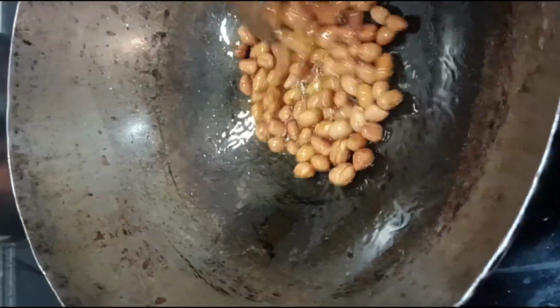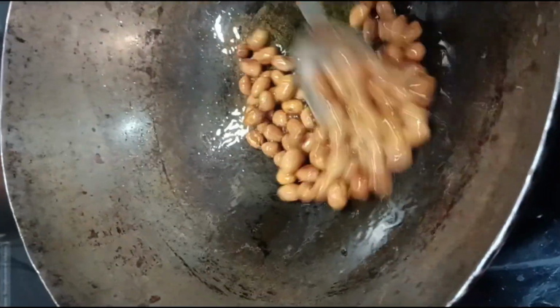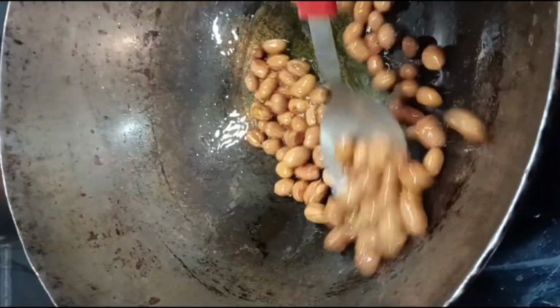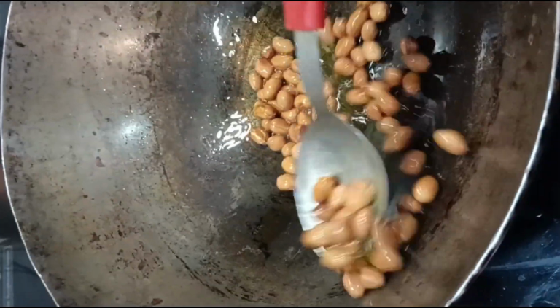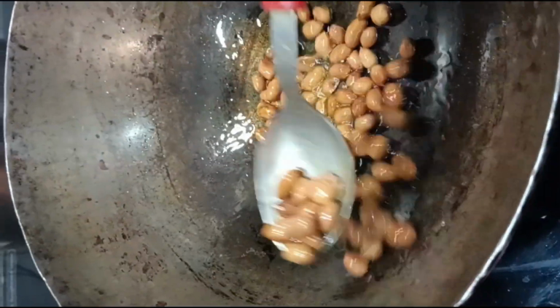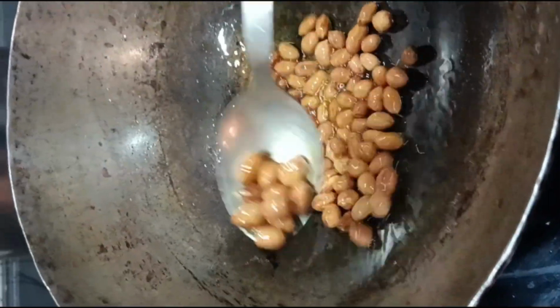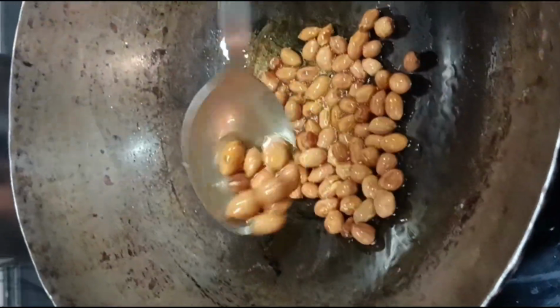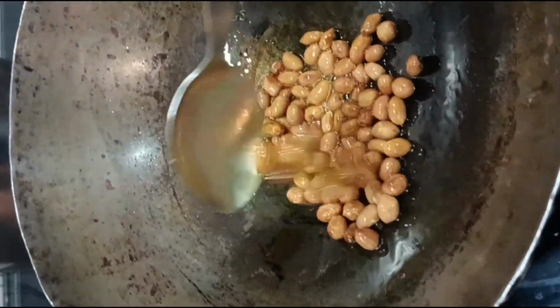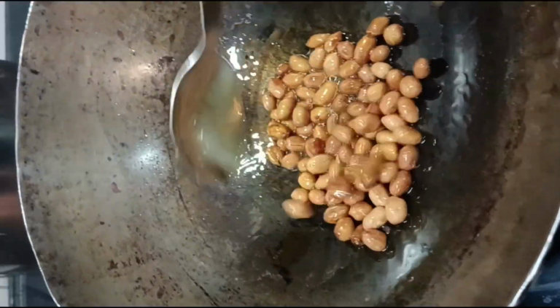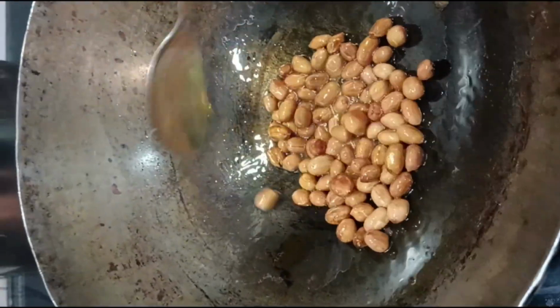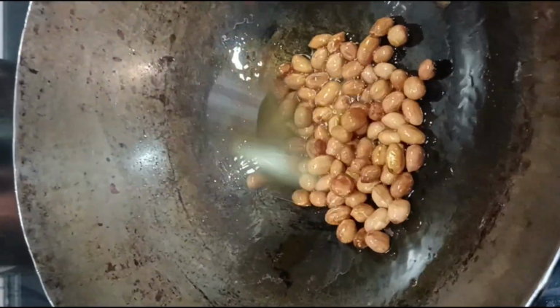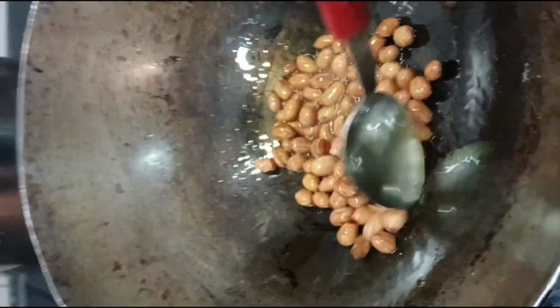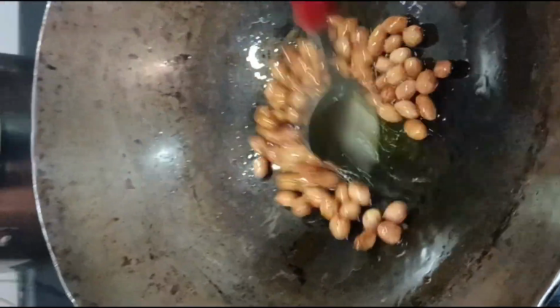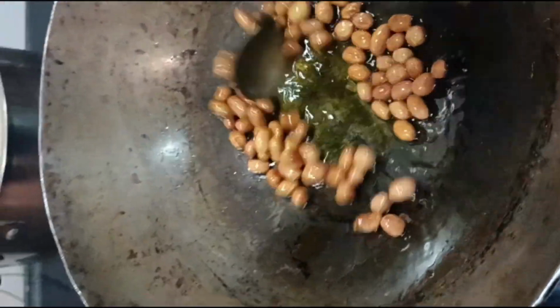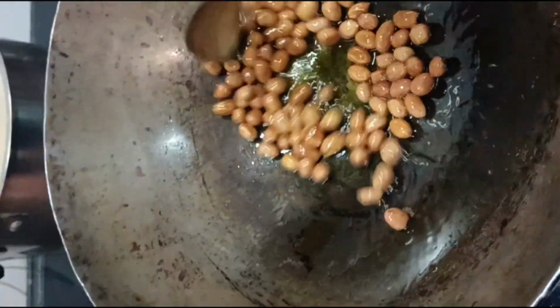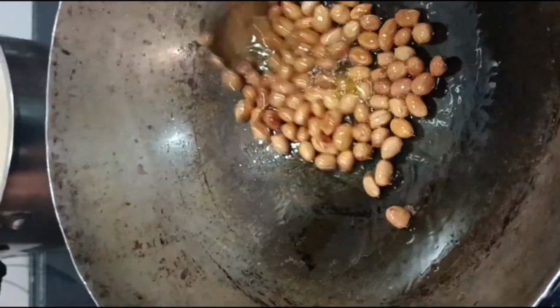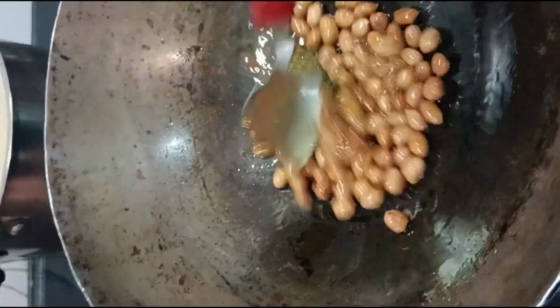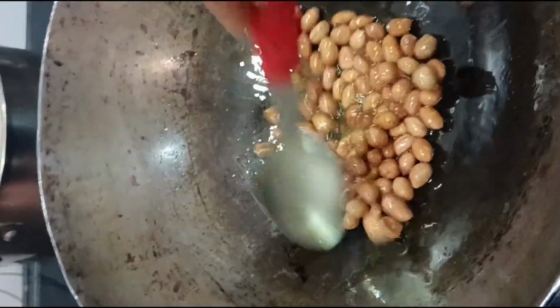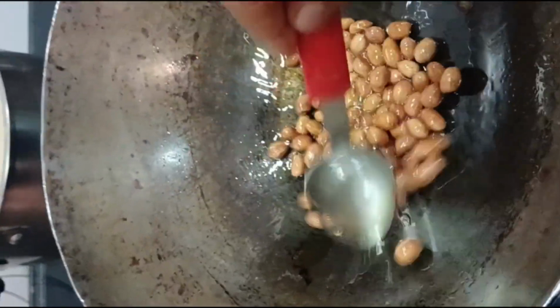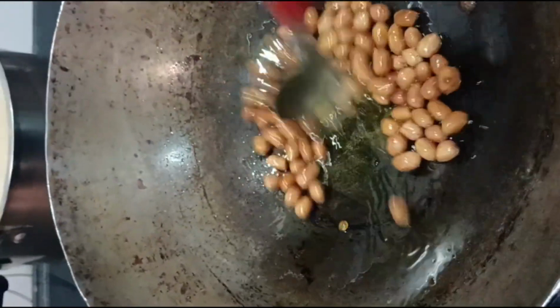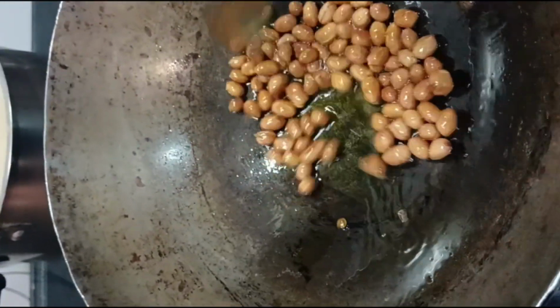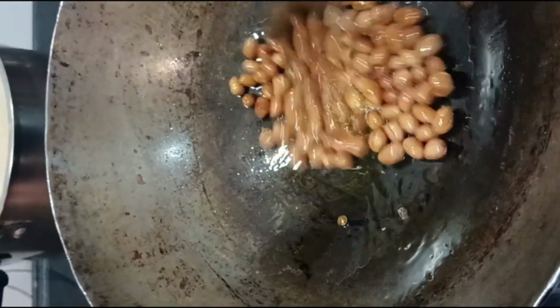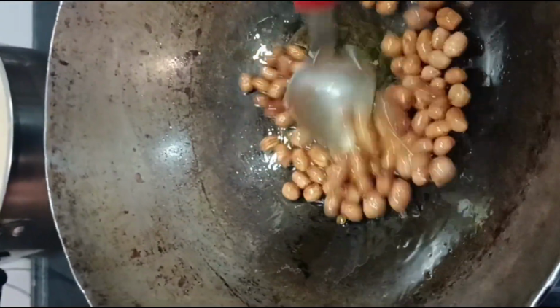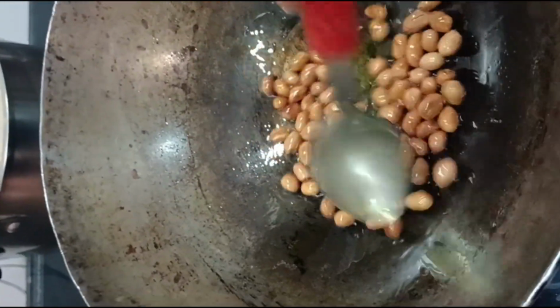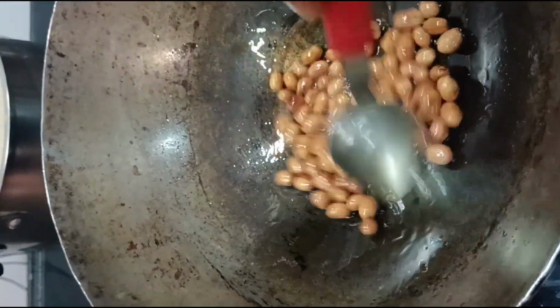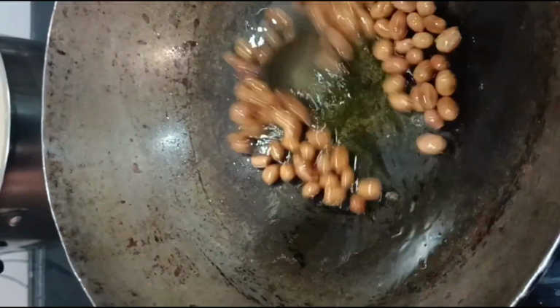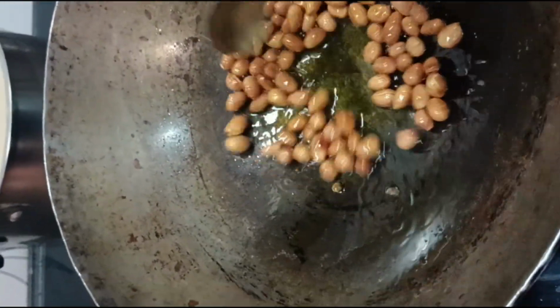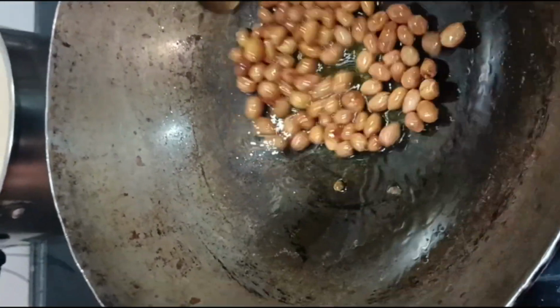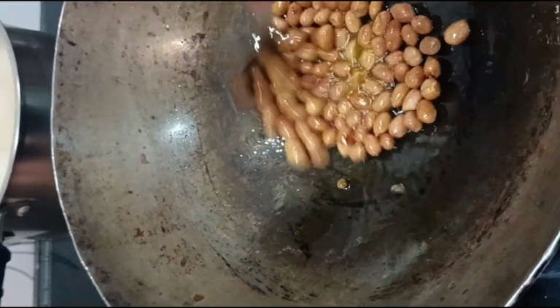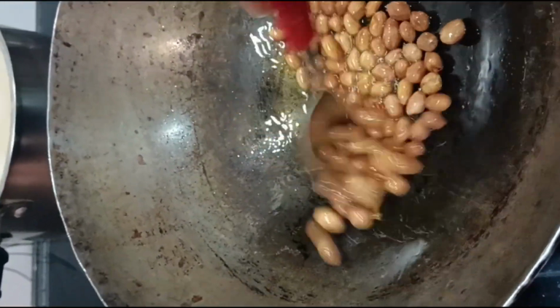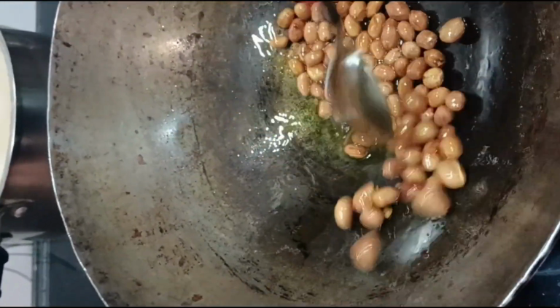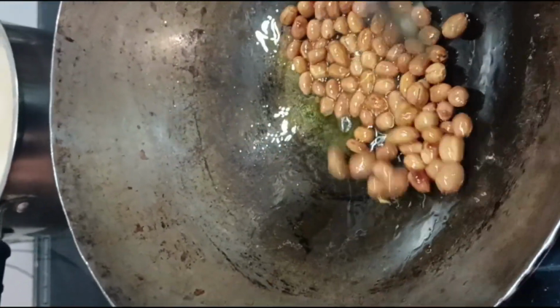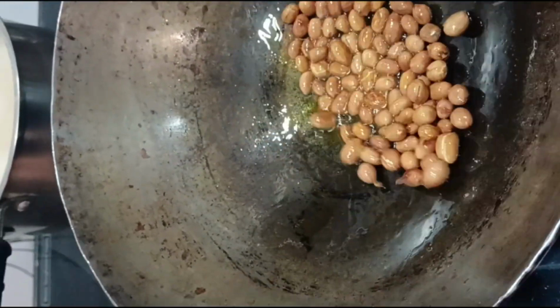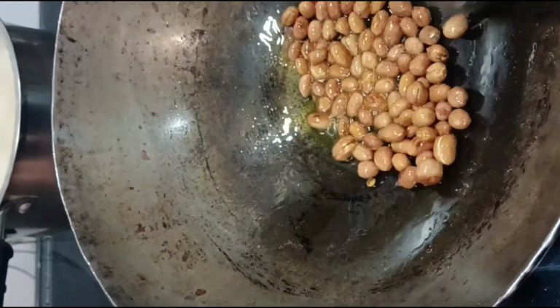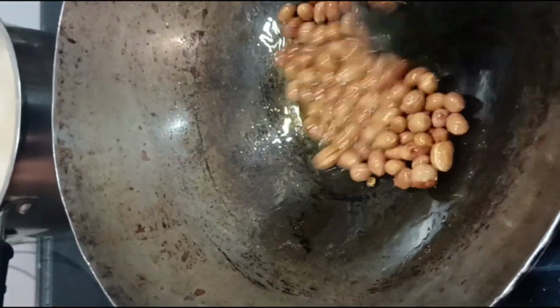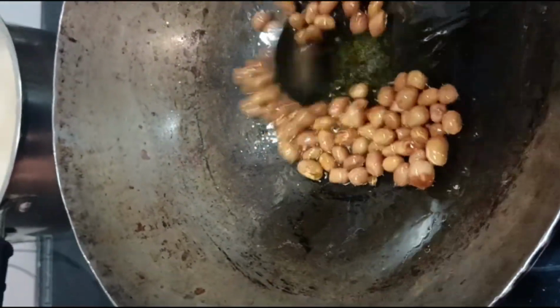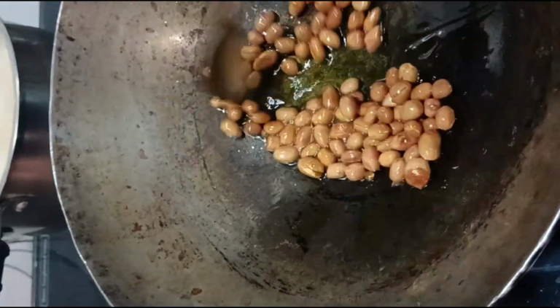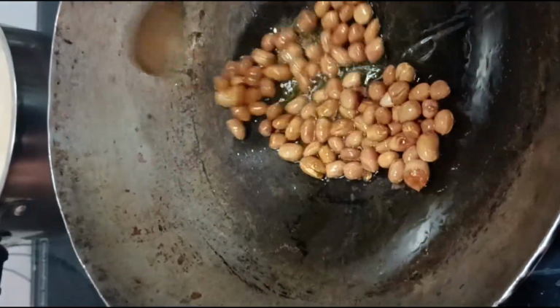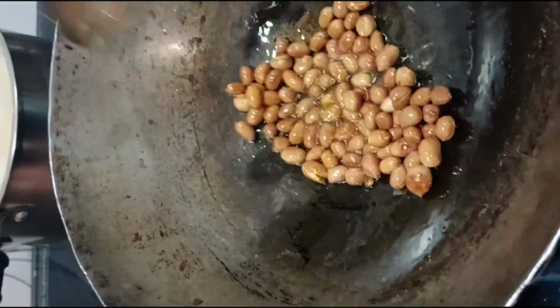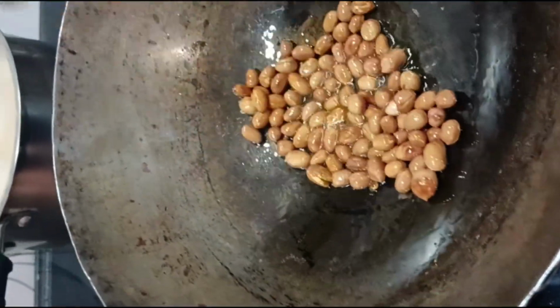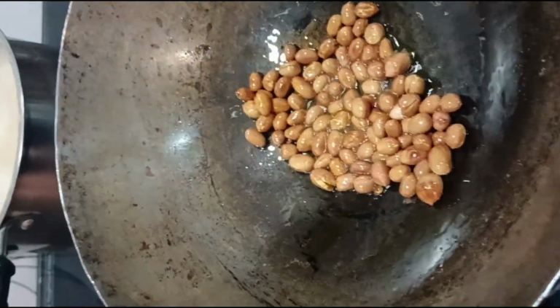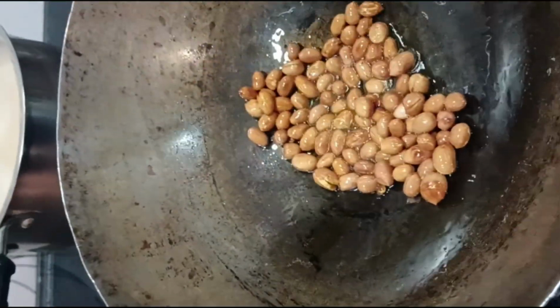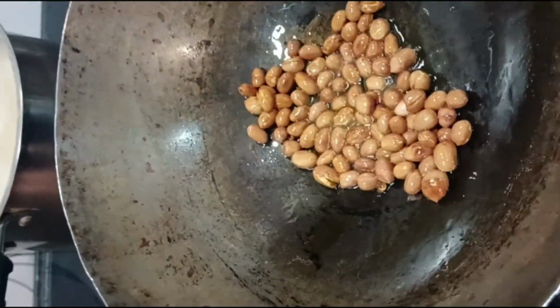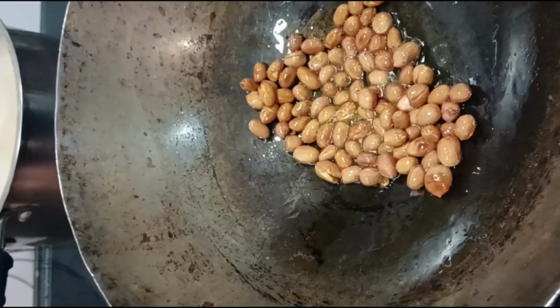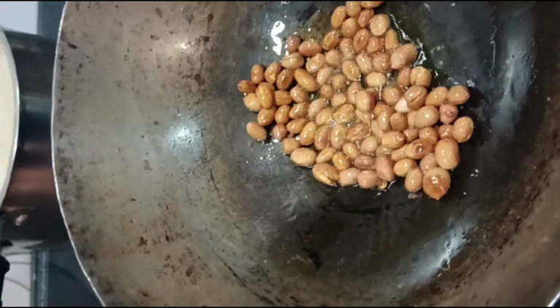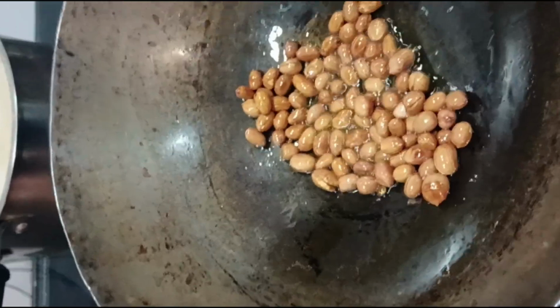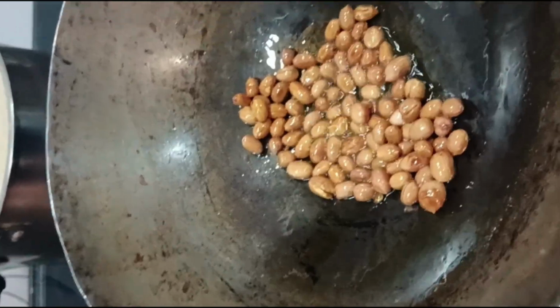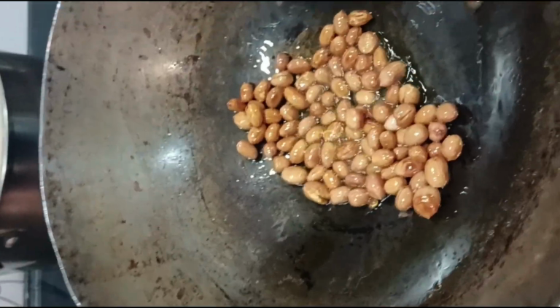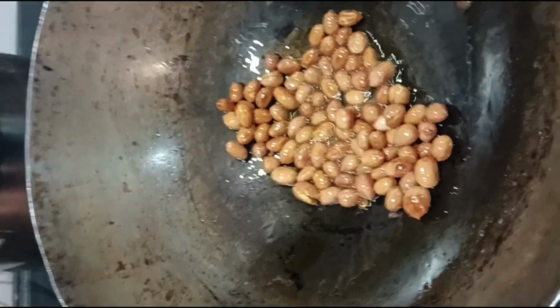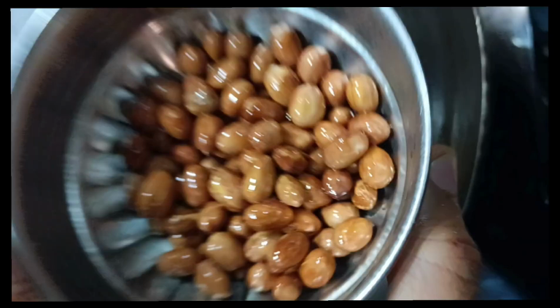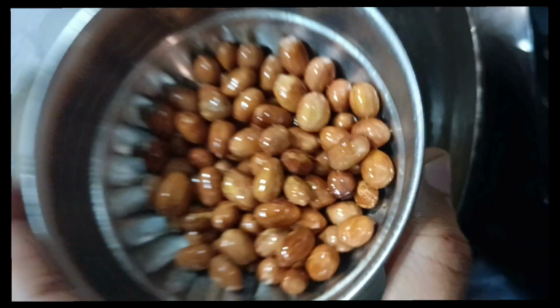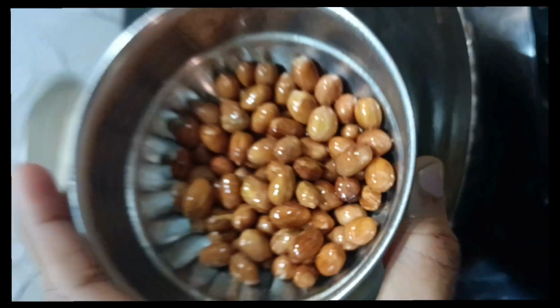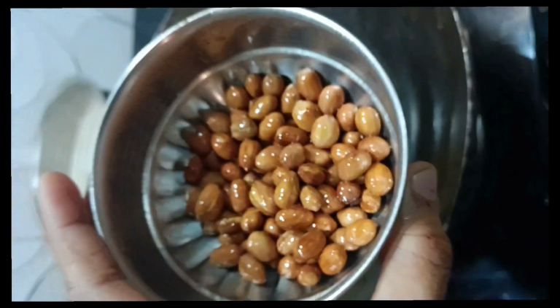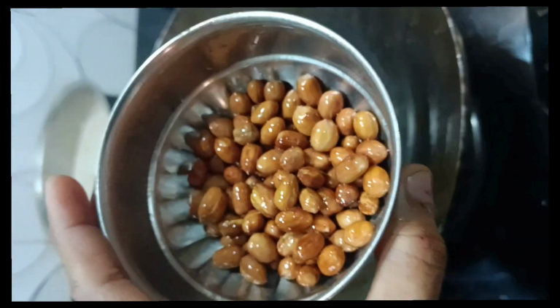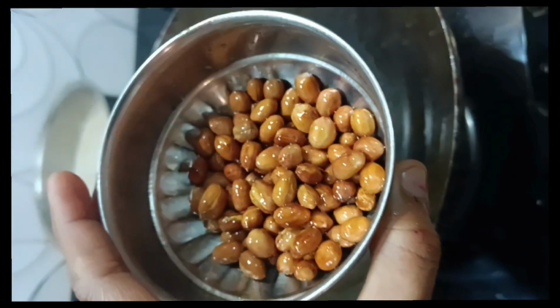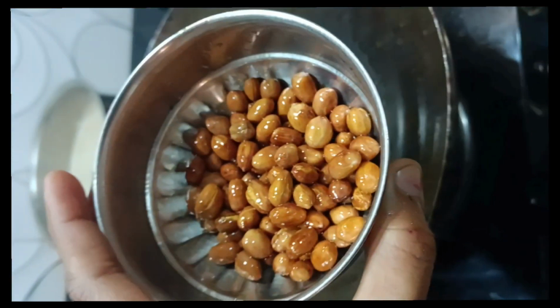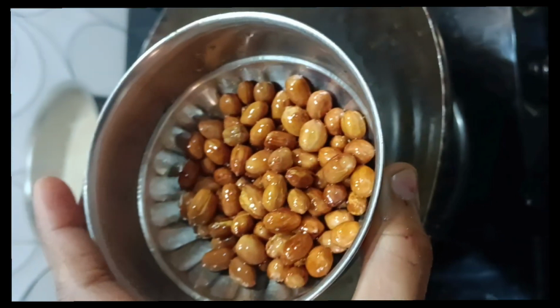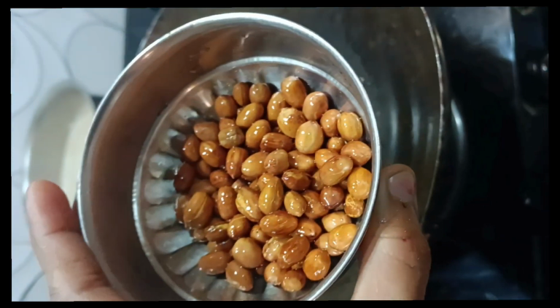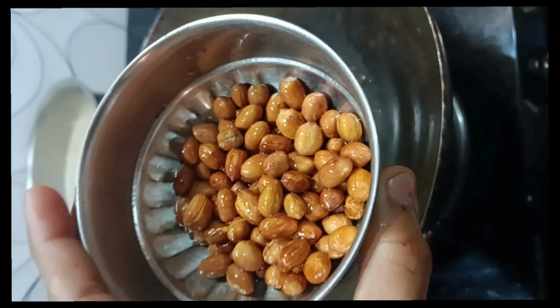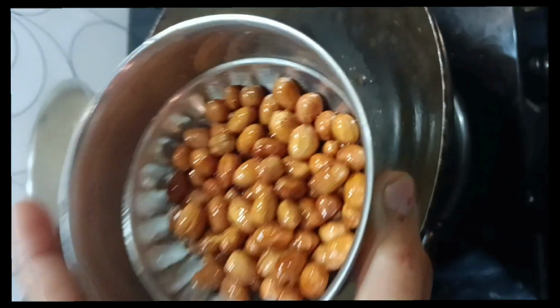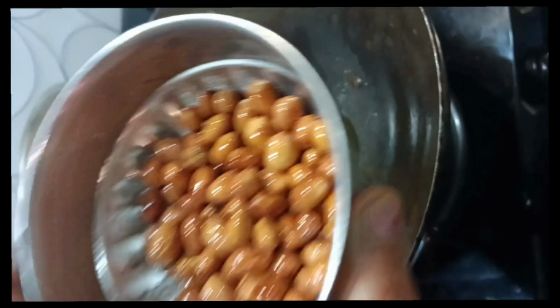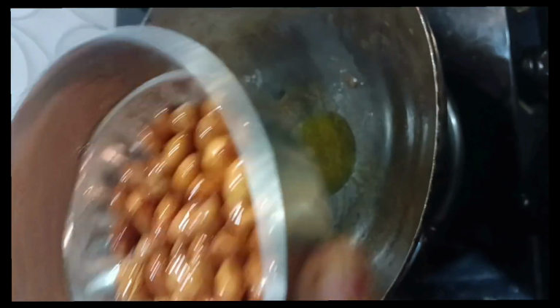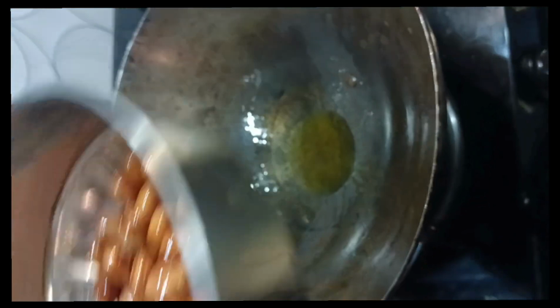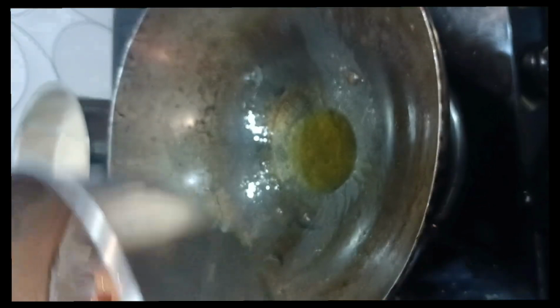When we start frying in the oven, when it makes a chit-chit sound, it means that they are fried. Now, we'll remove them out of the oven.